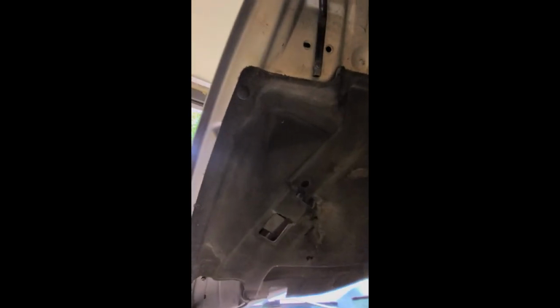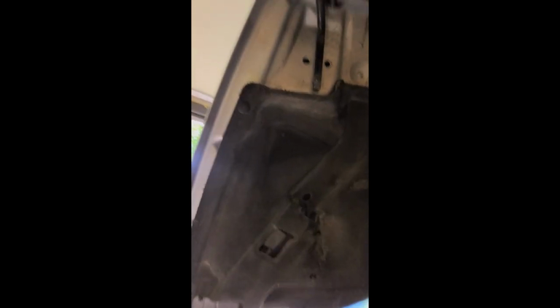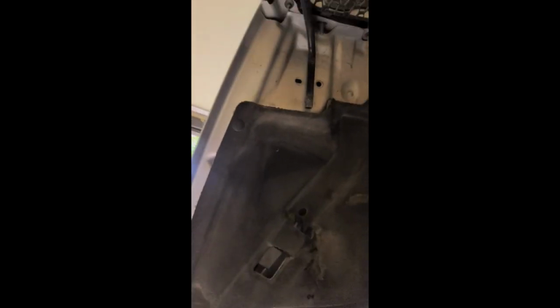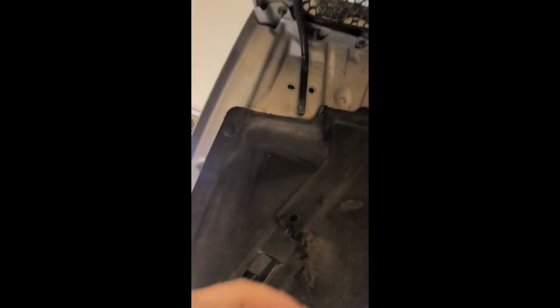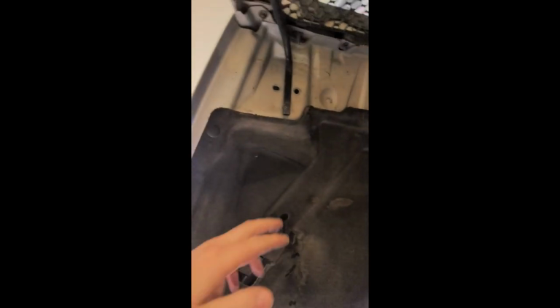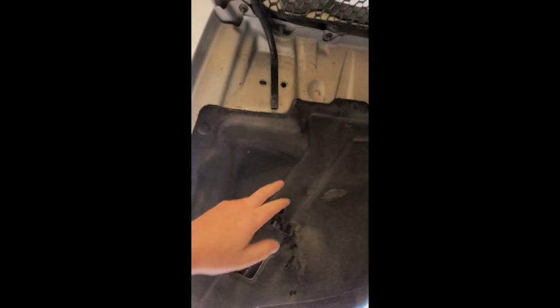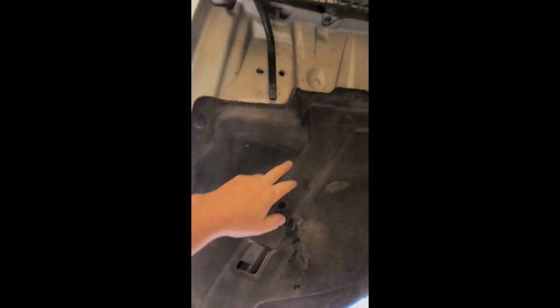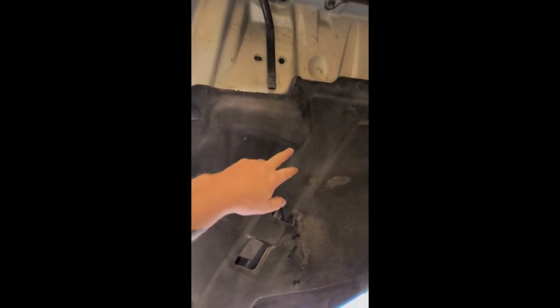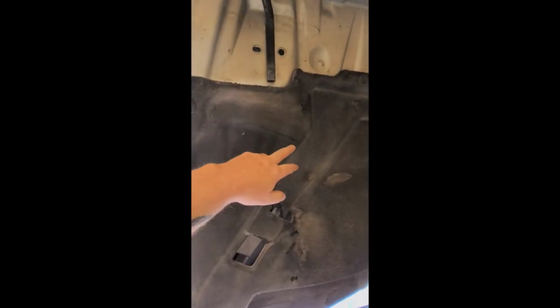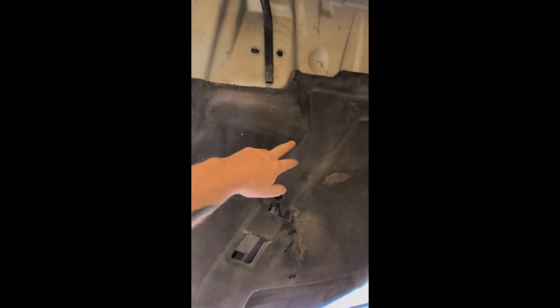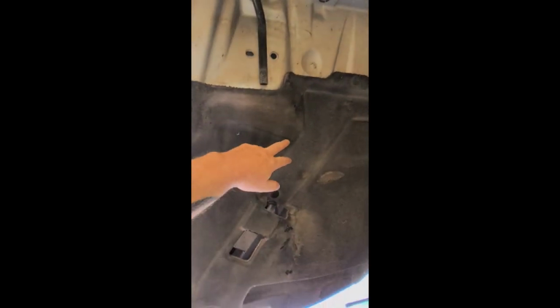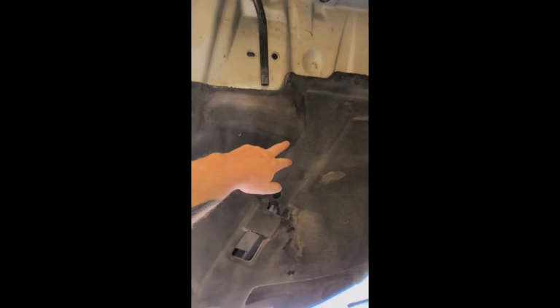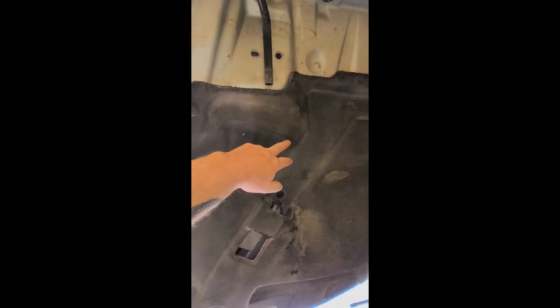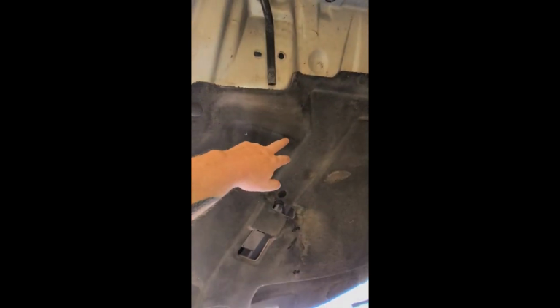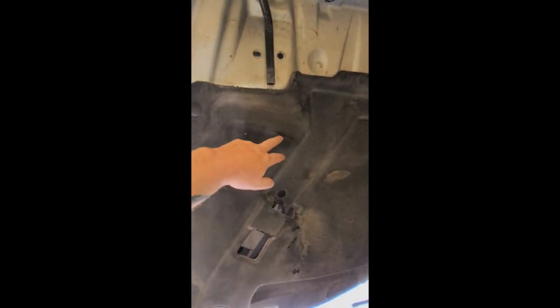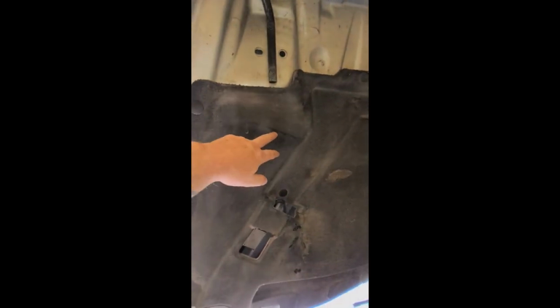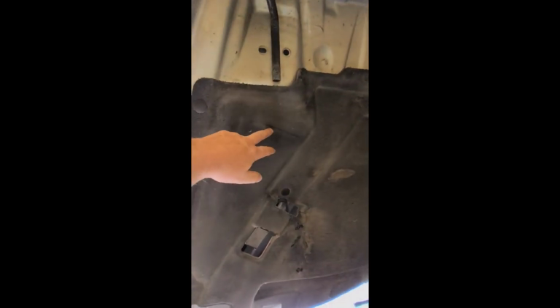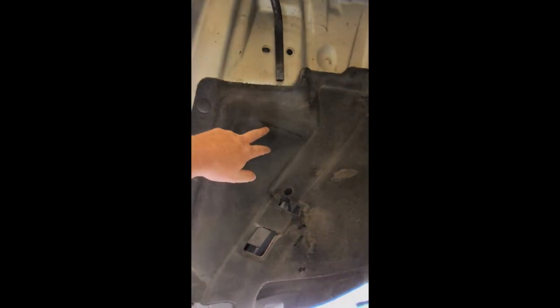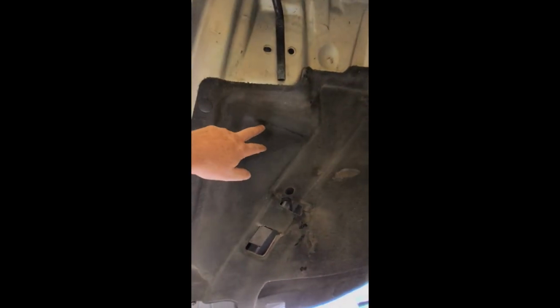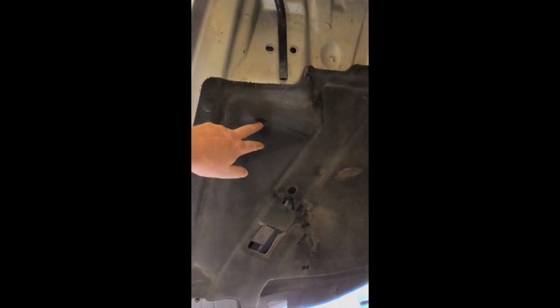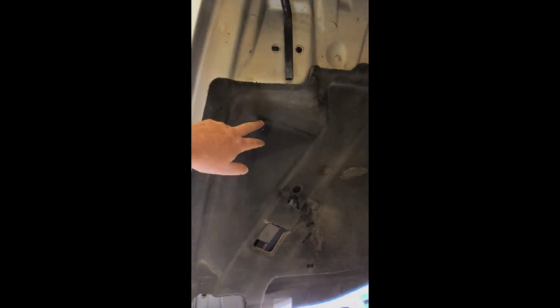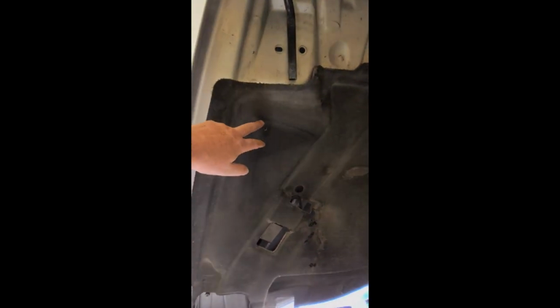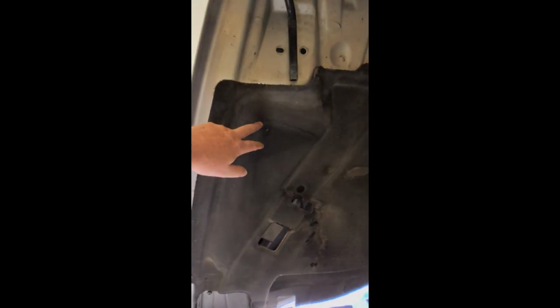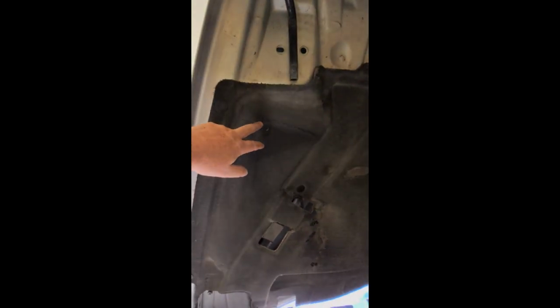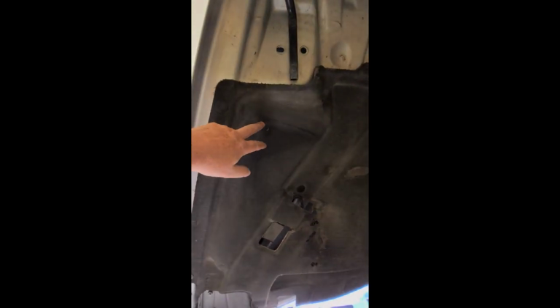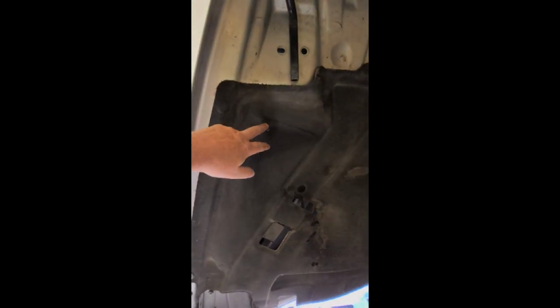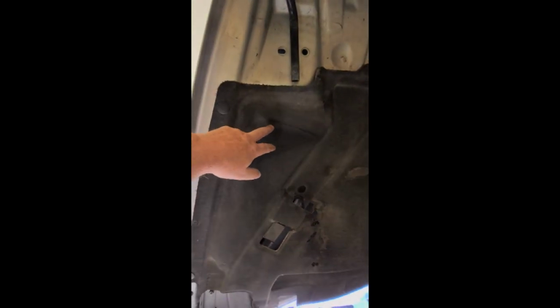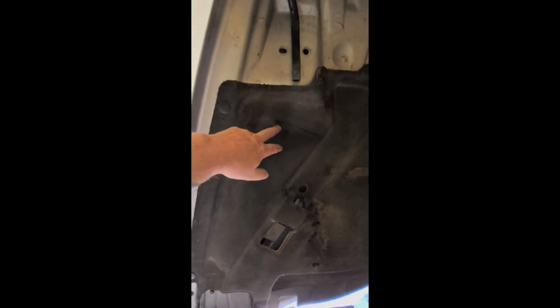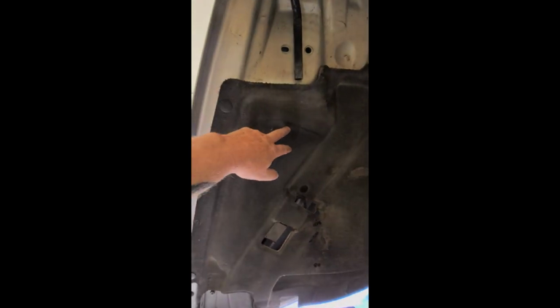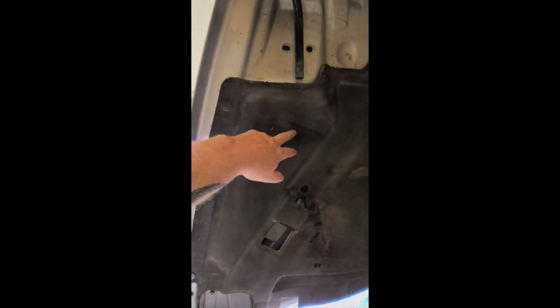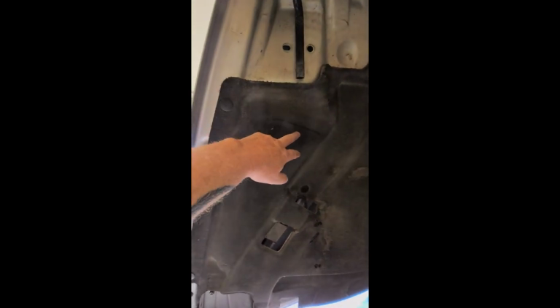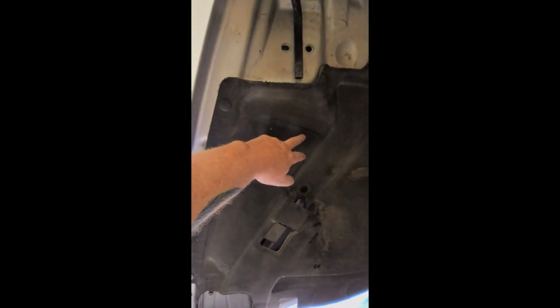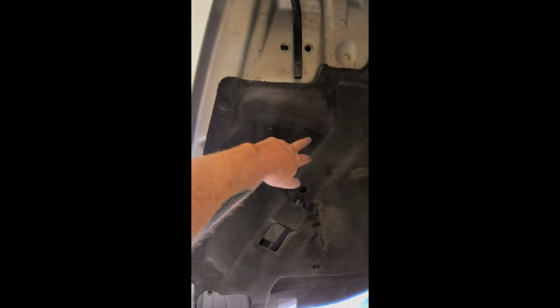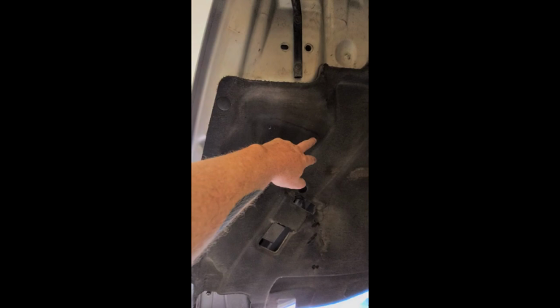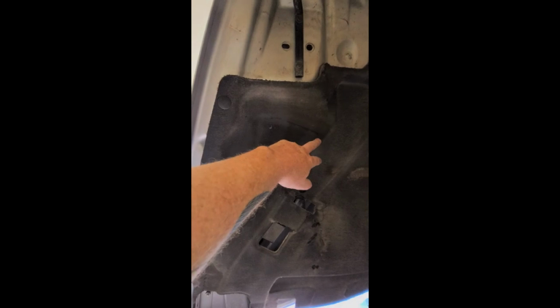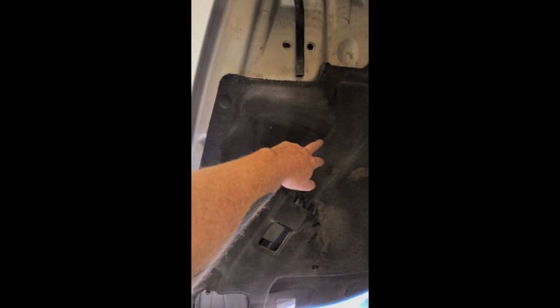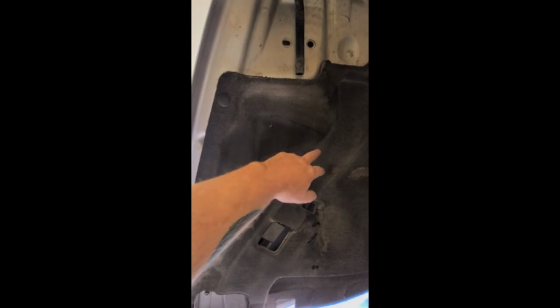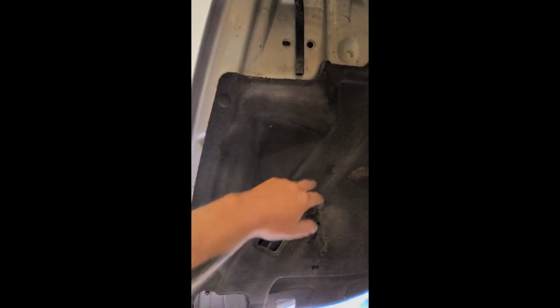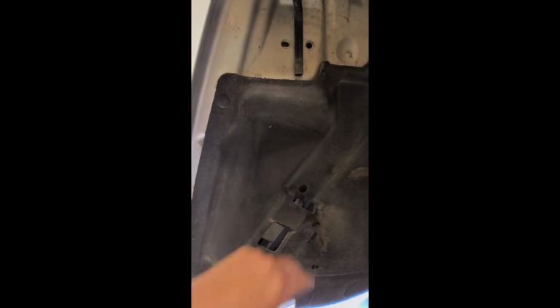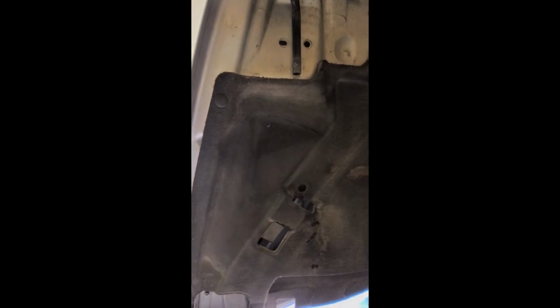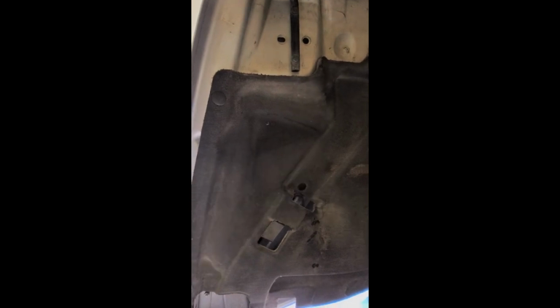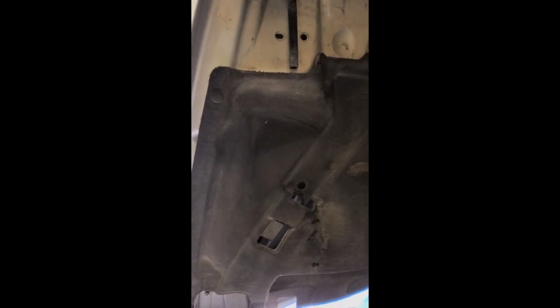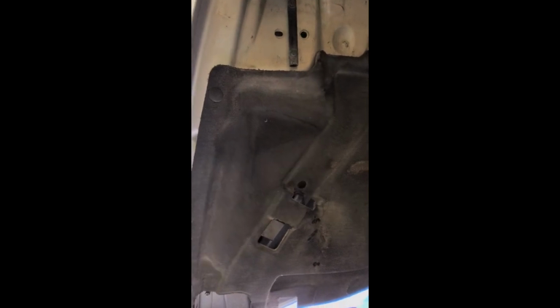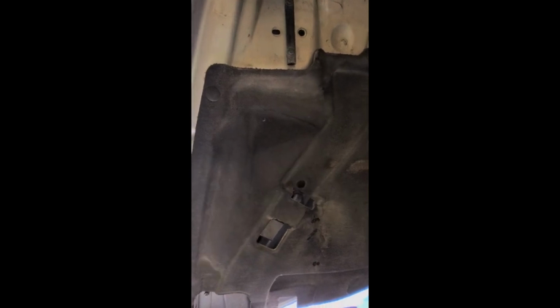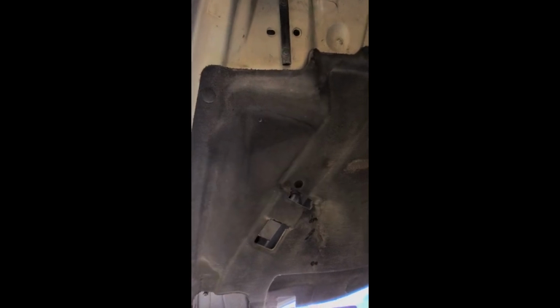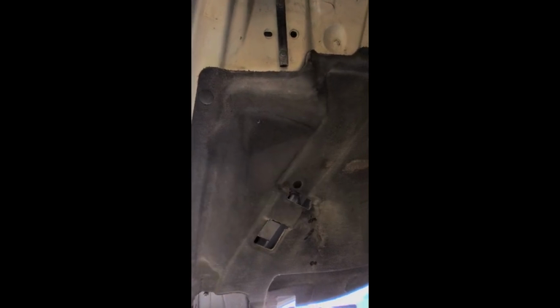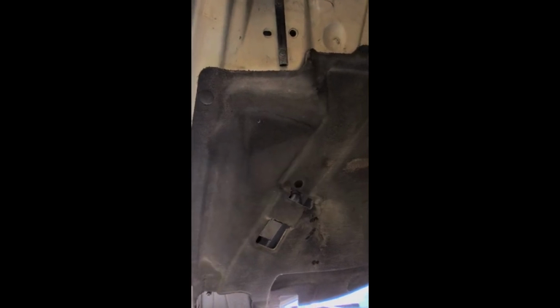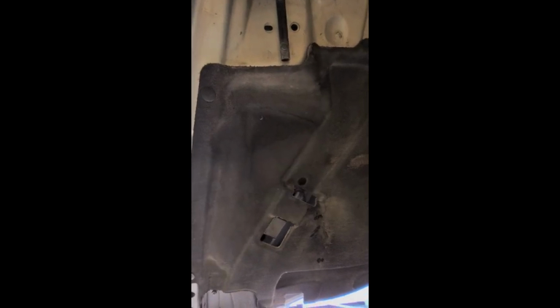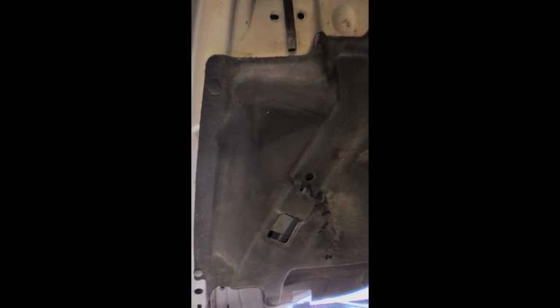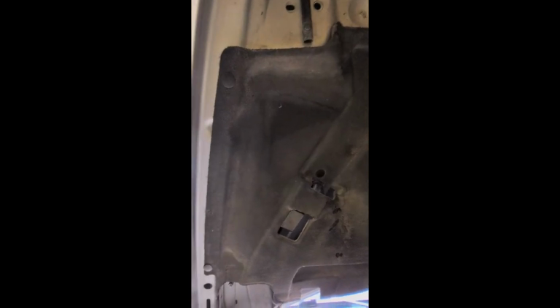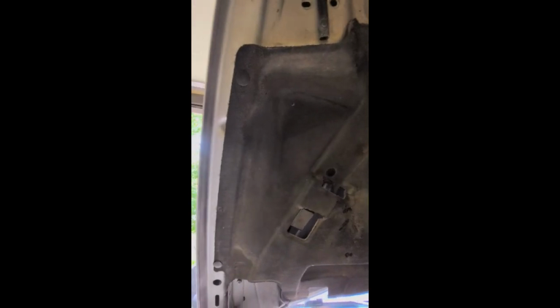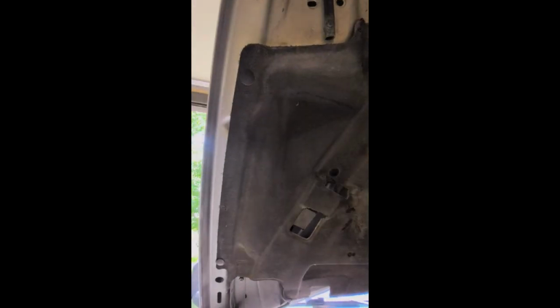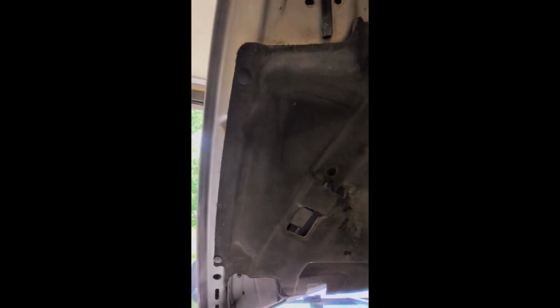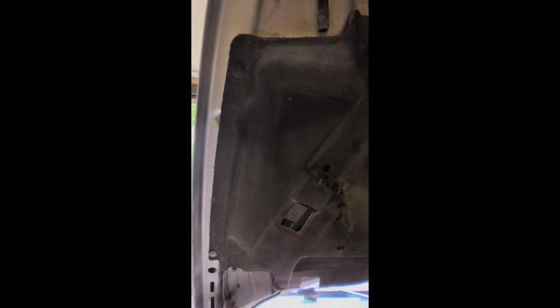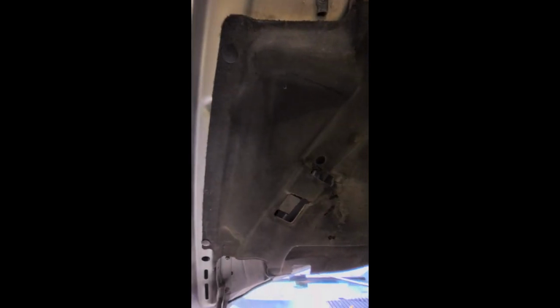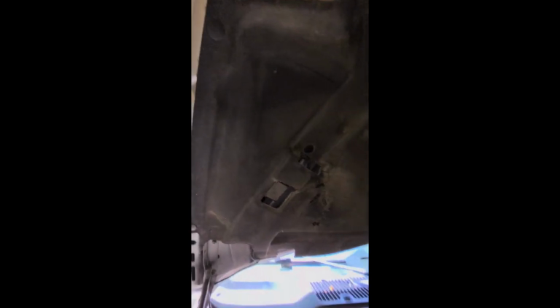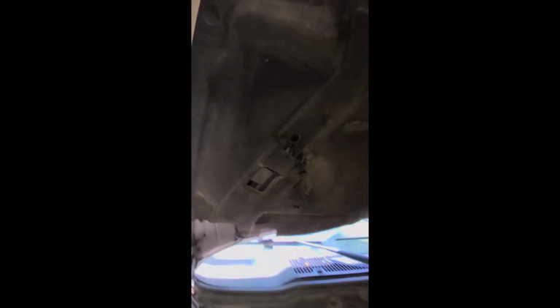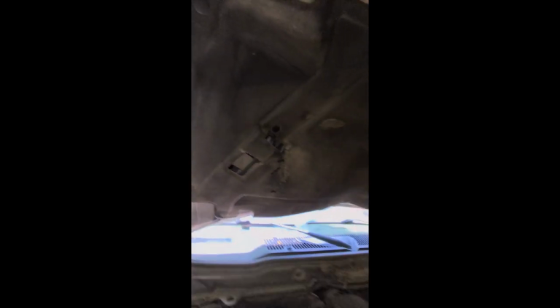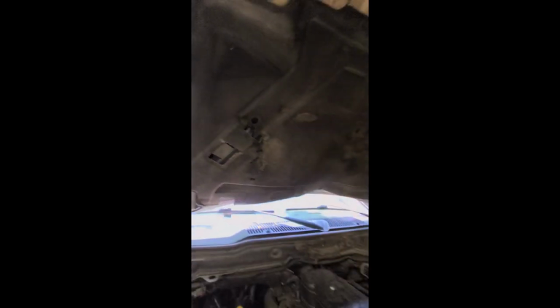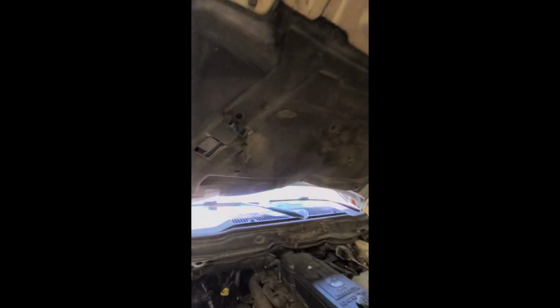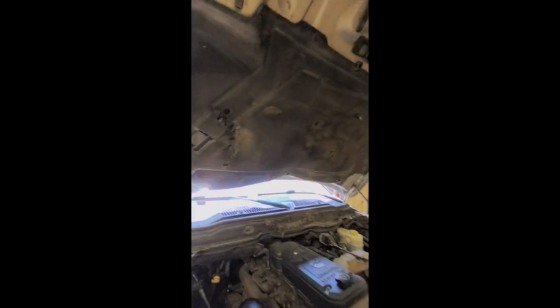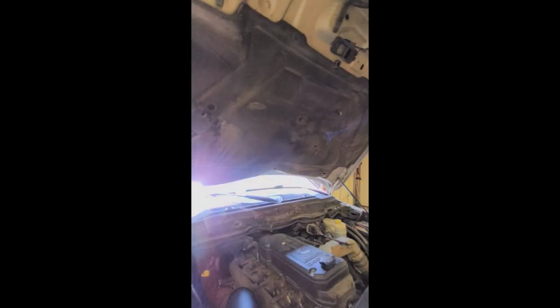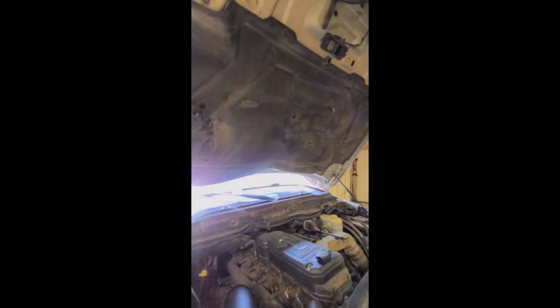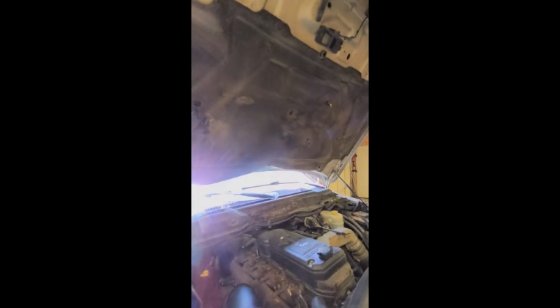I believe it's hitting right here, but that's as far down as it goes.